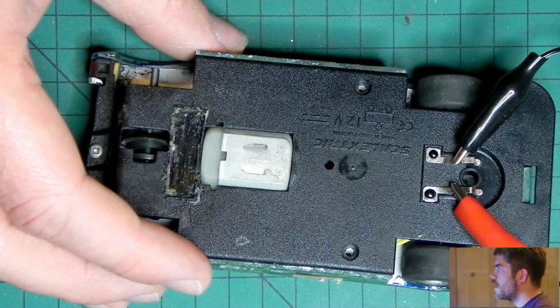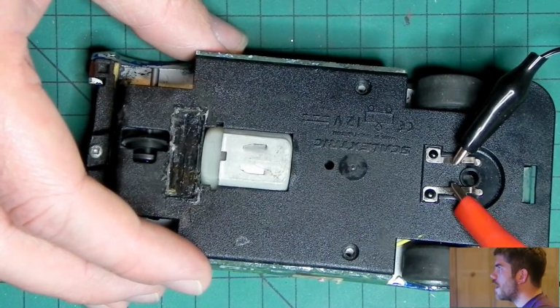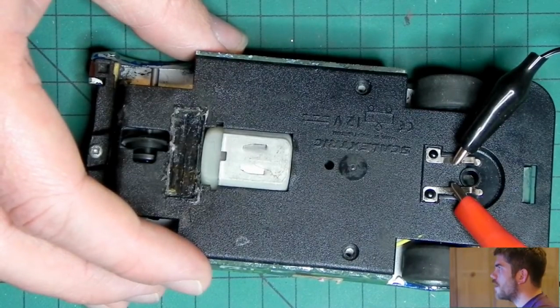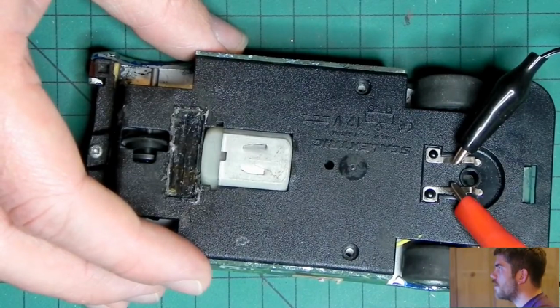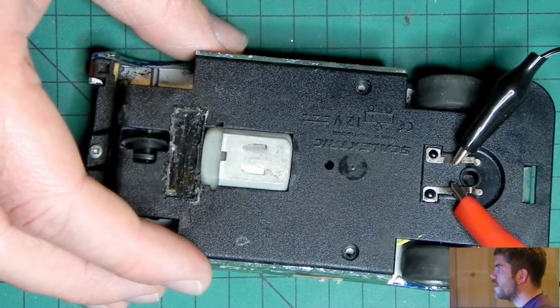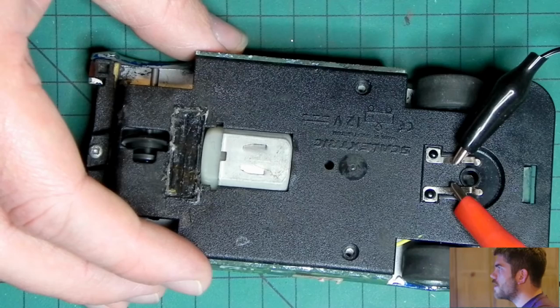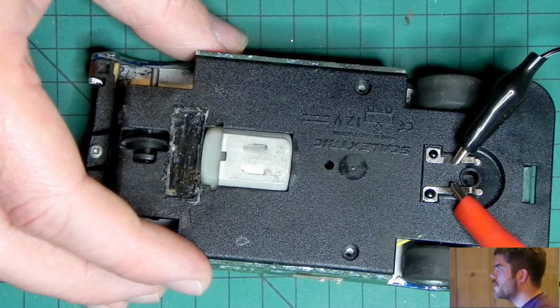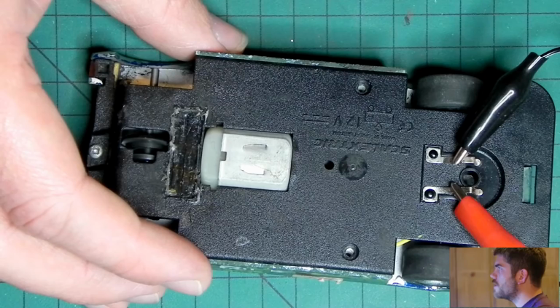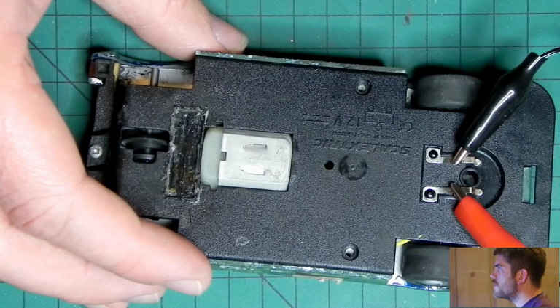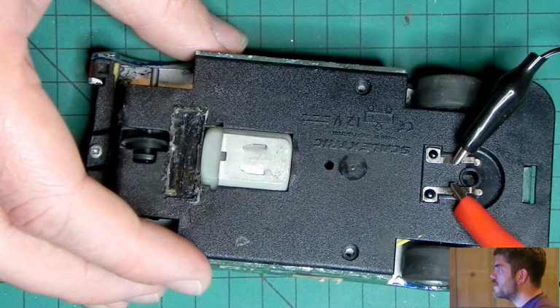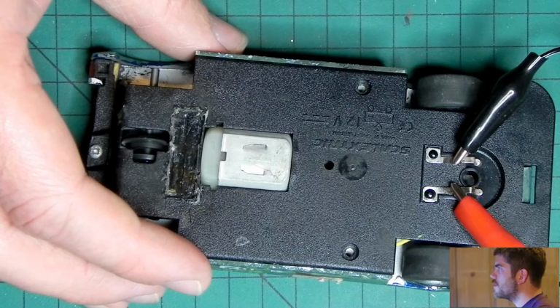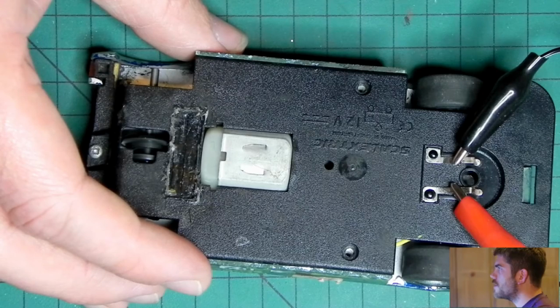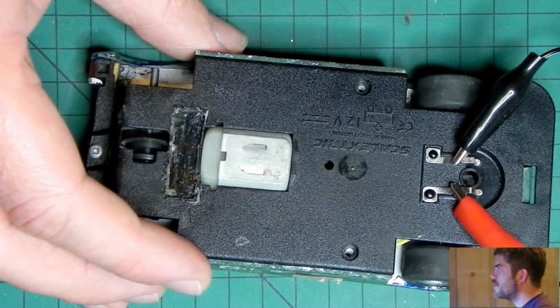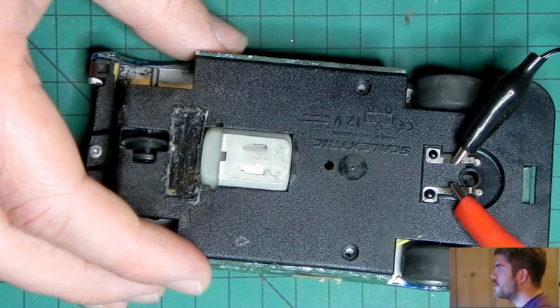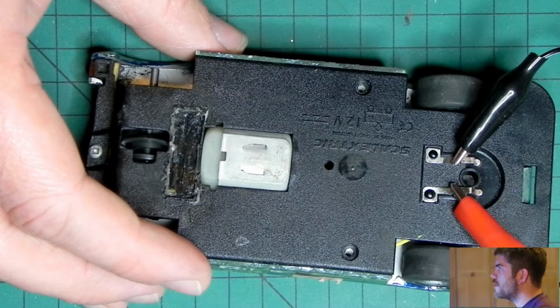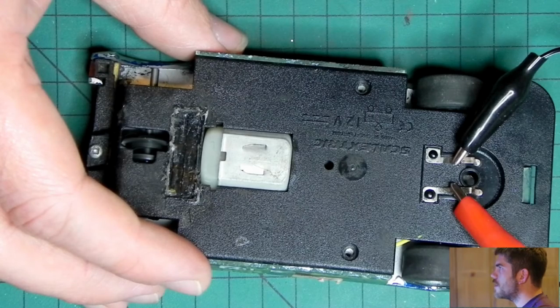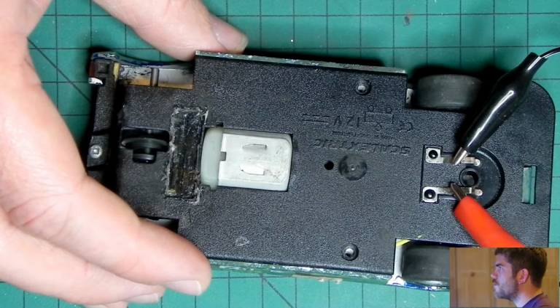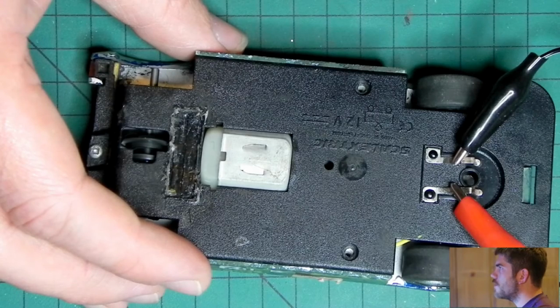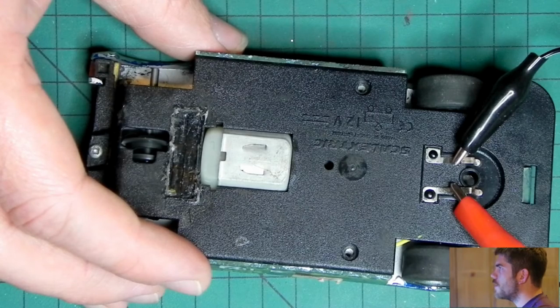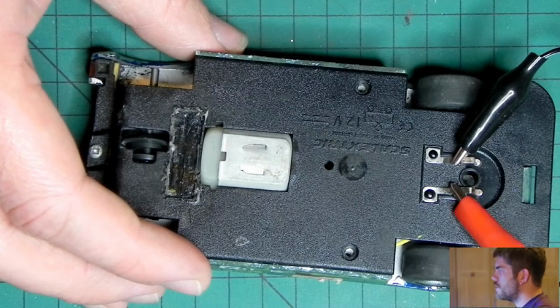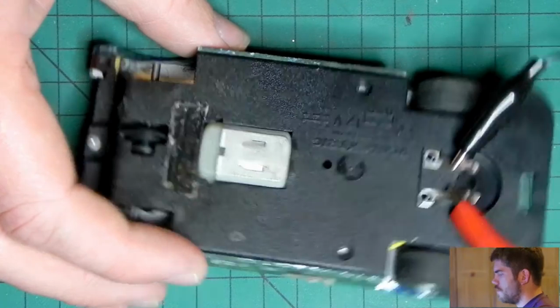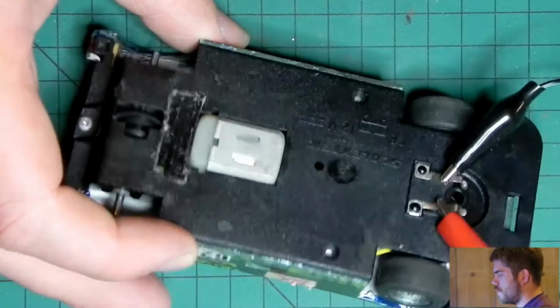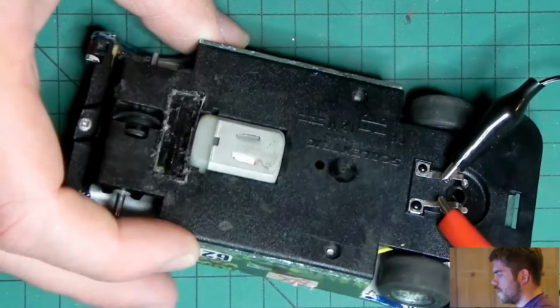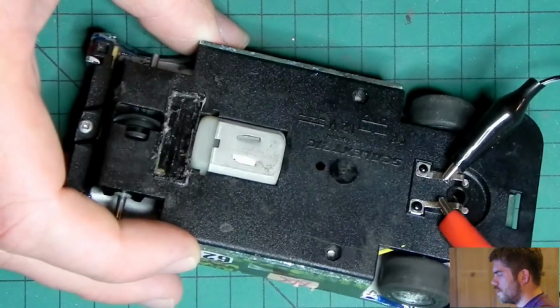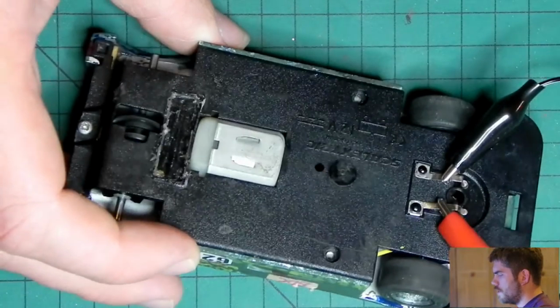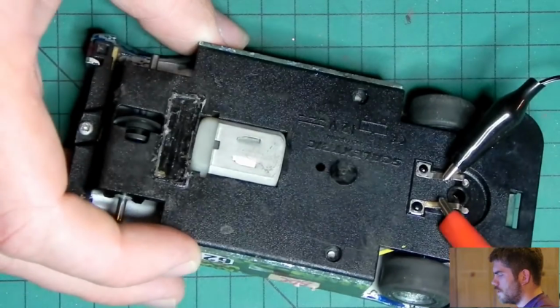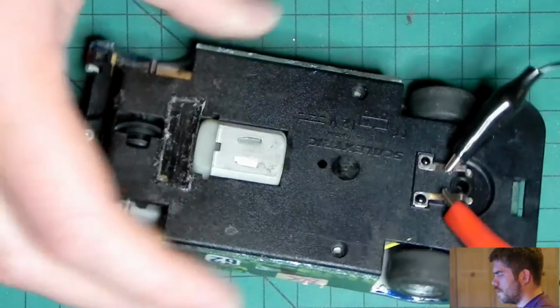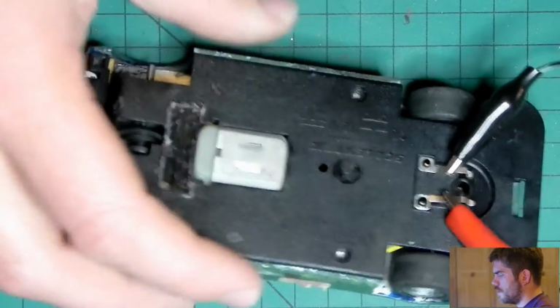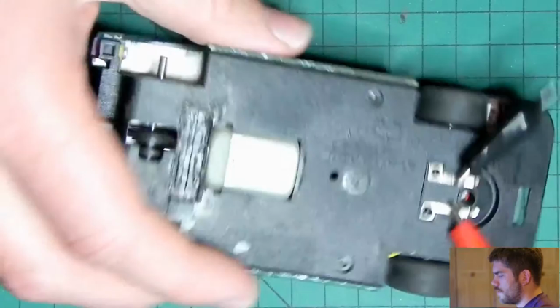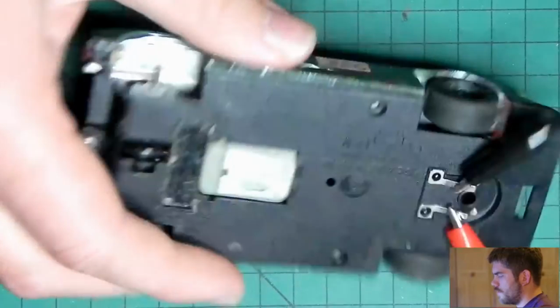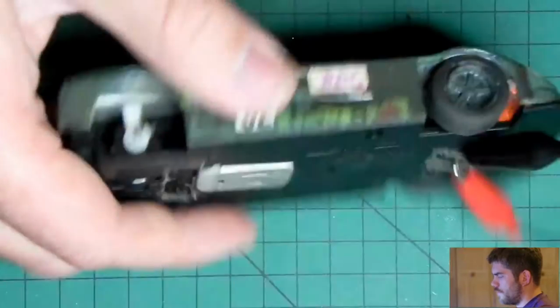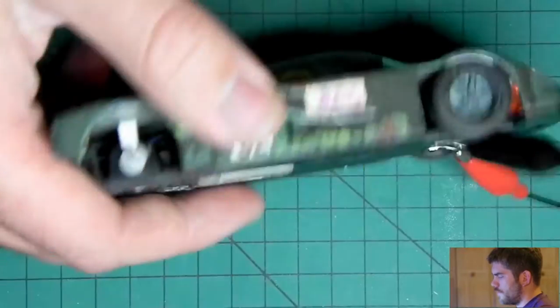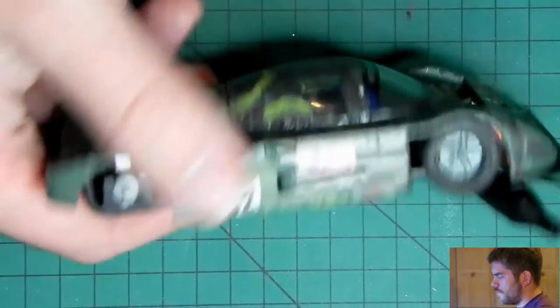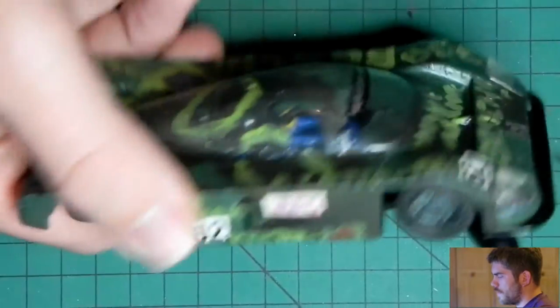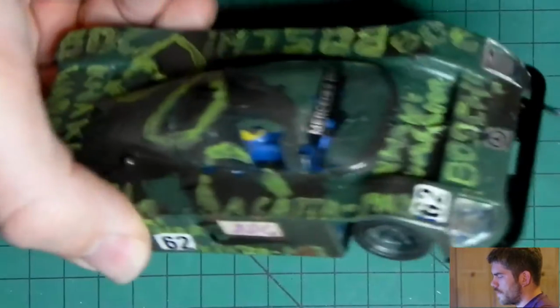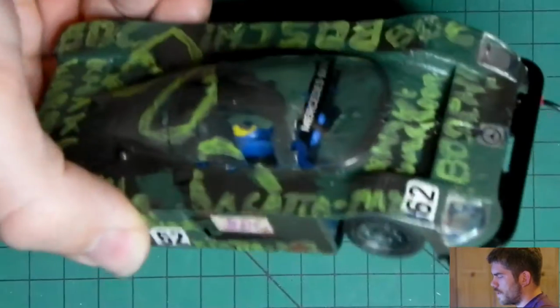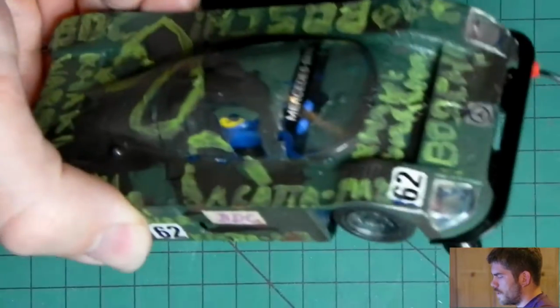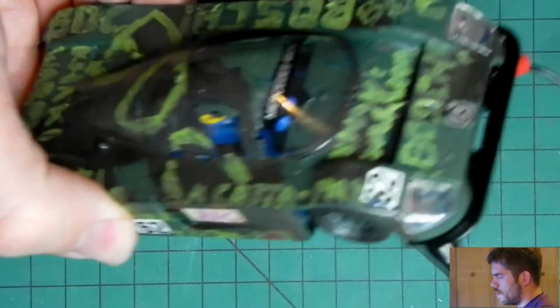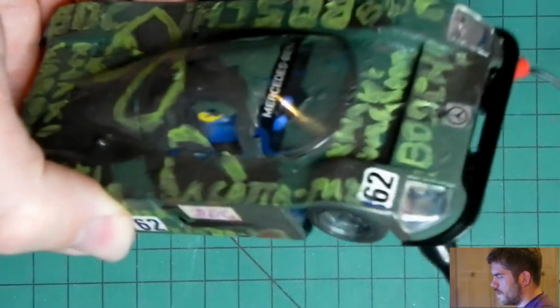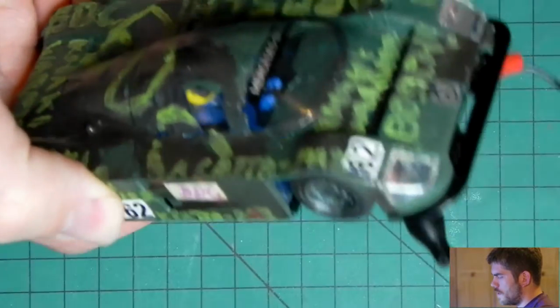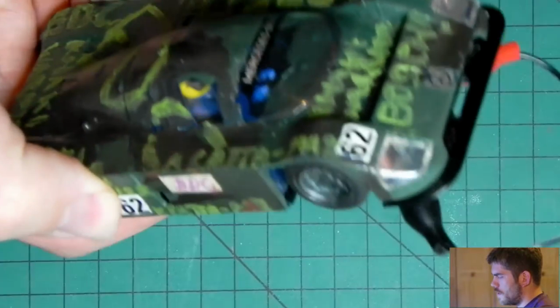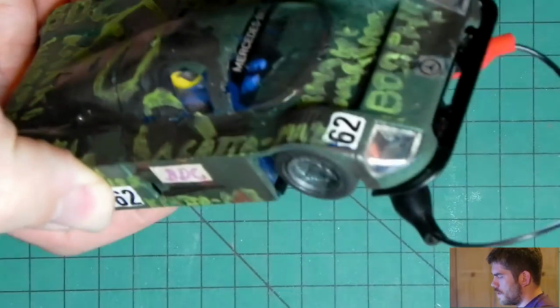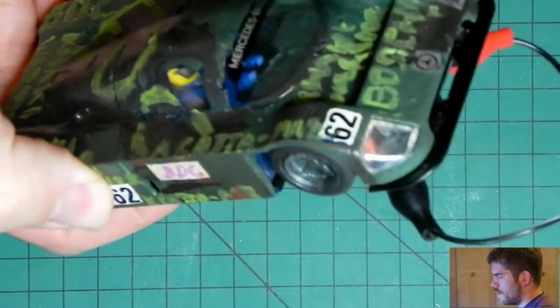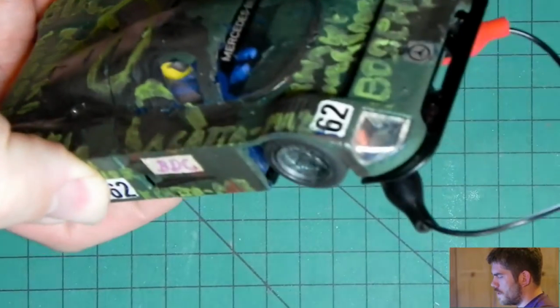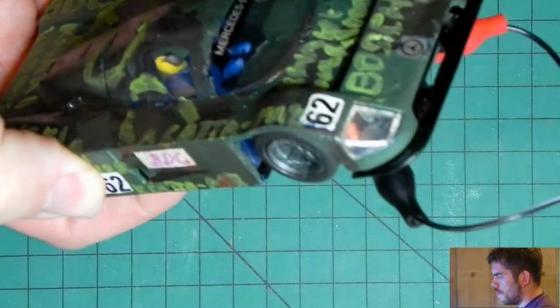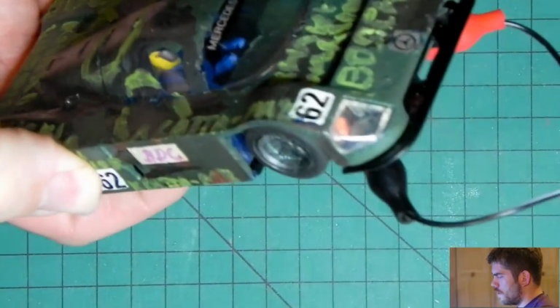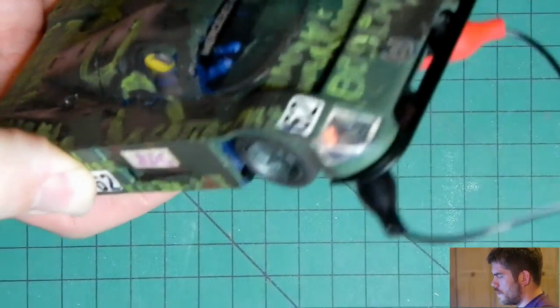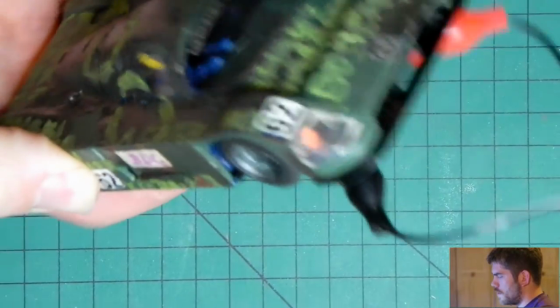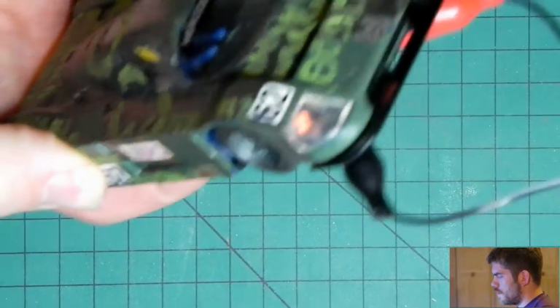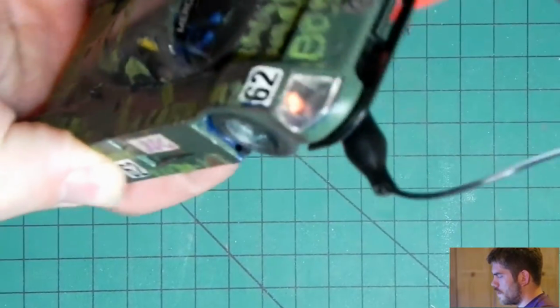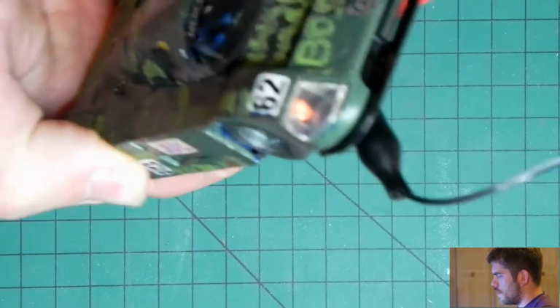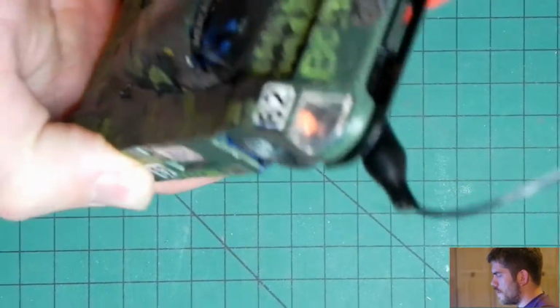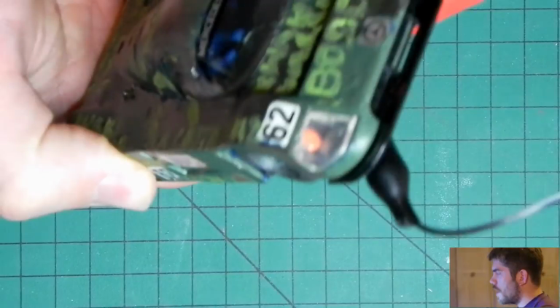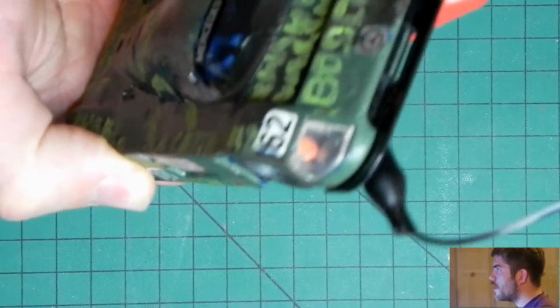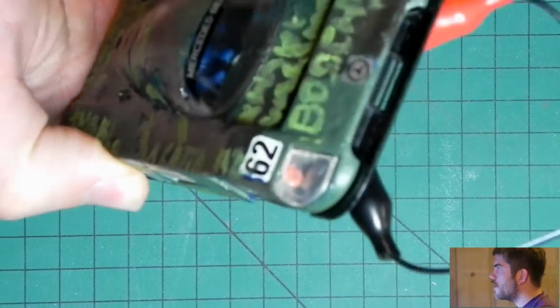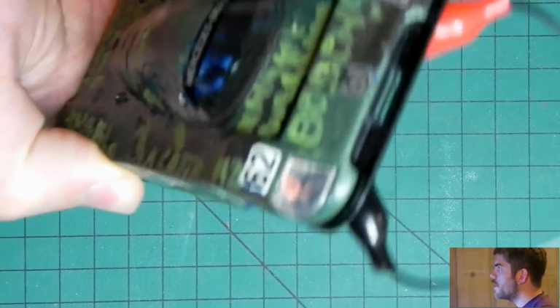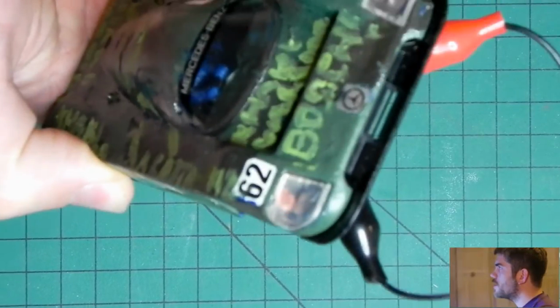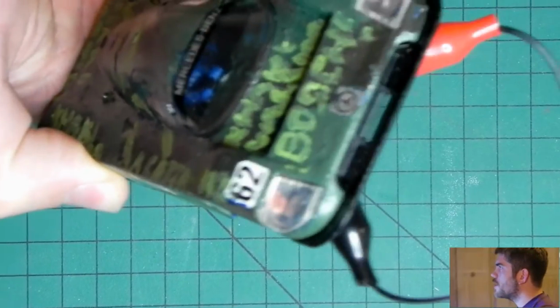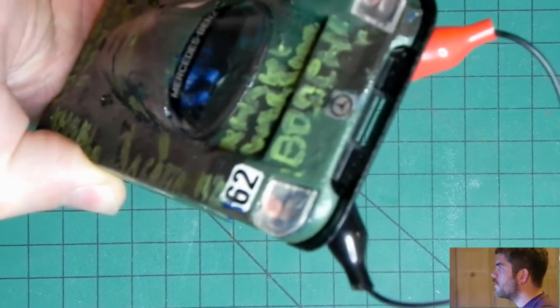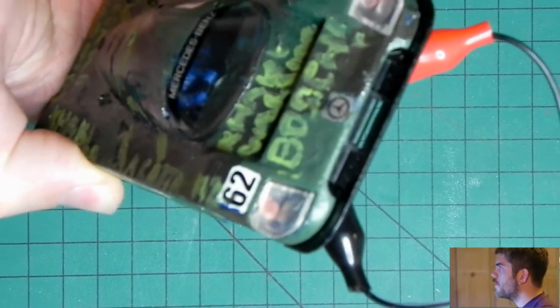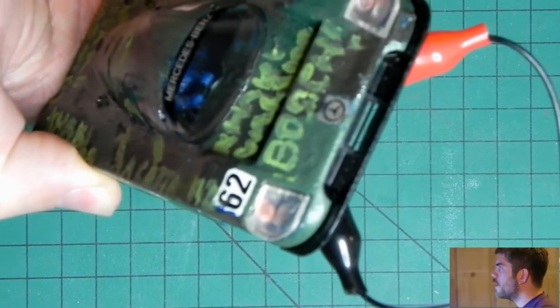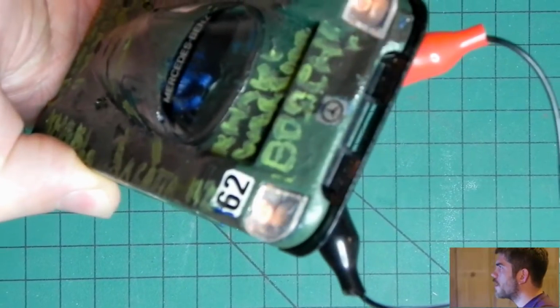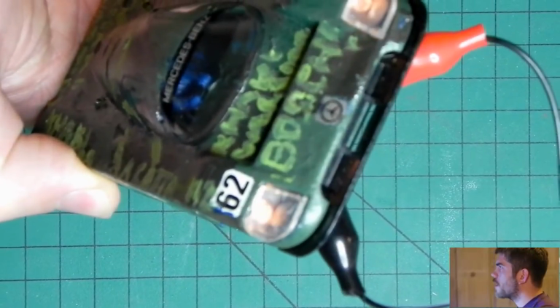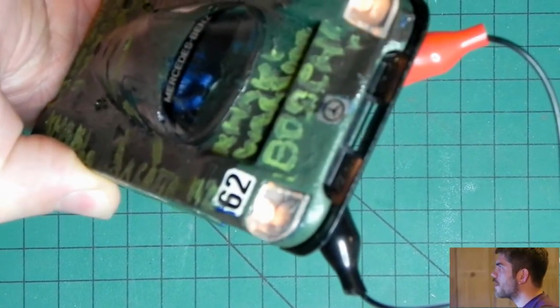And it runs! In both directions! And the headlights even work!